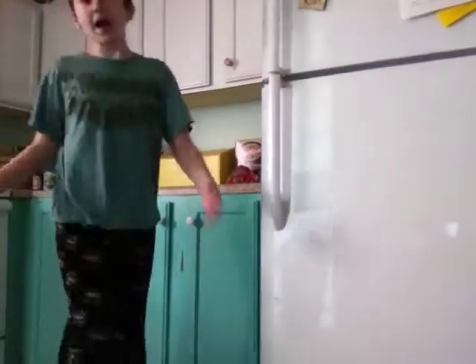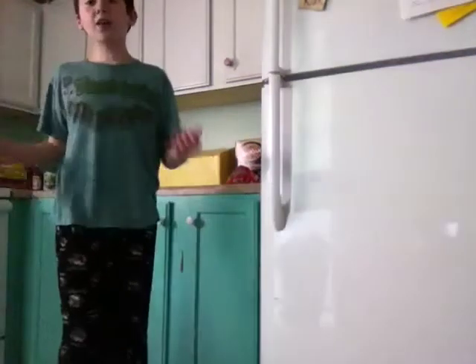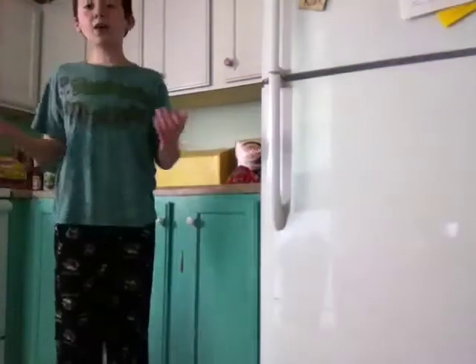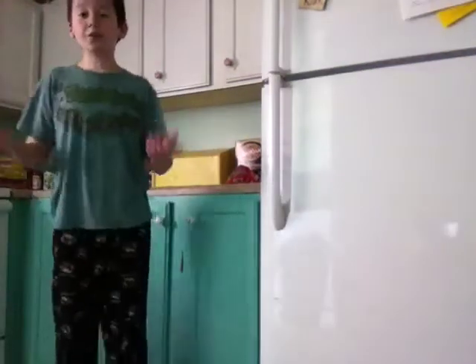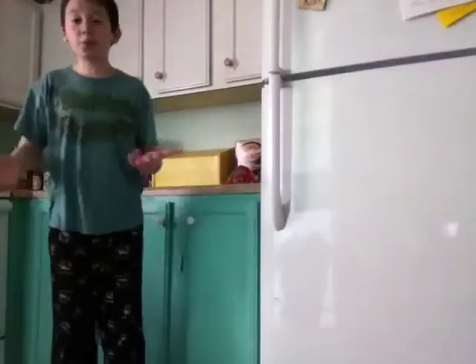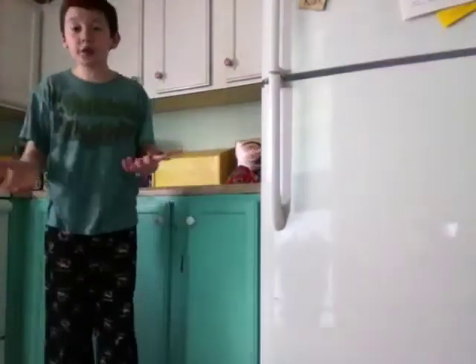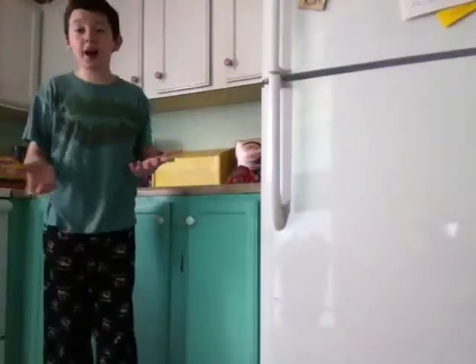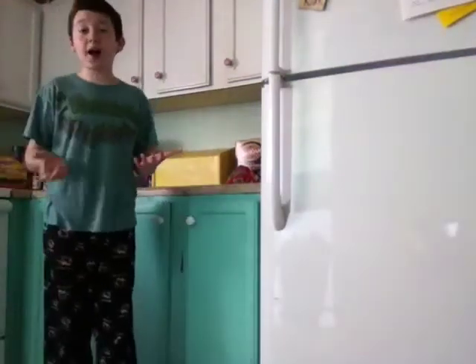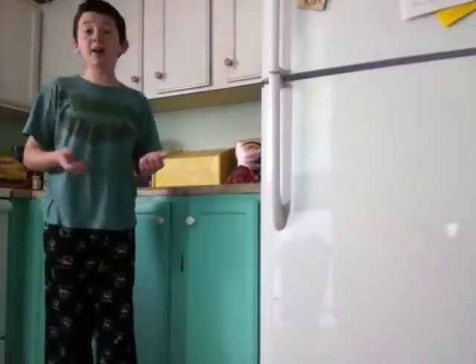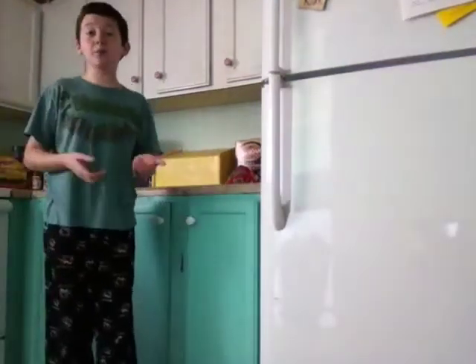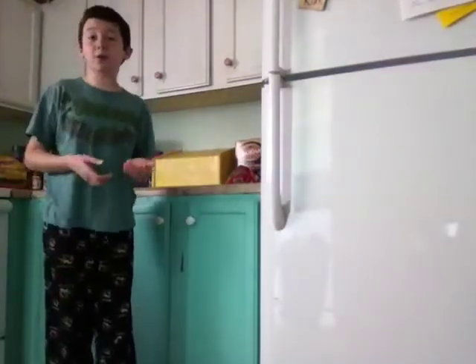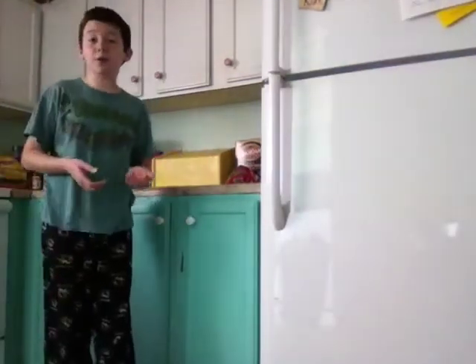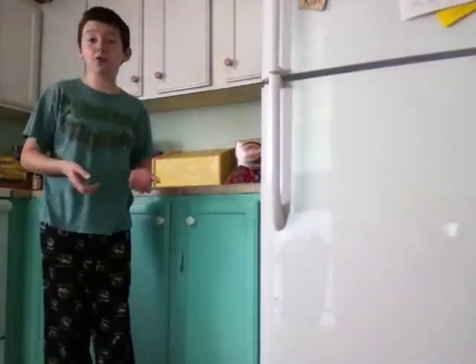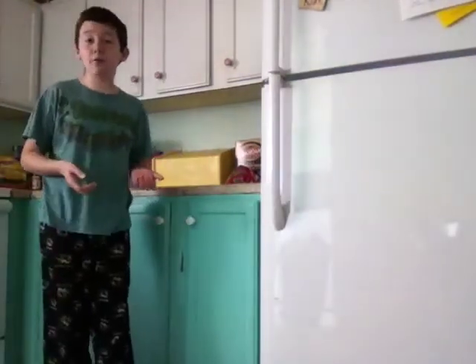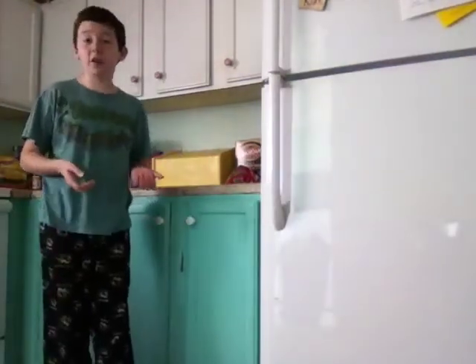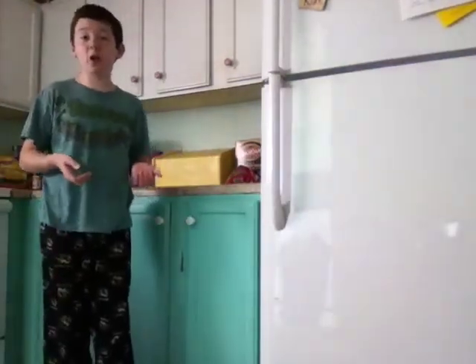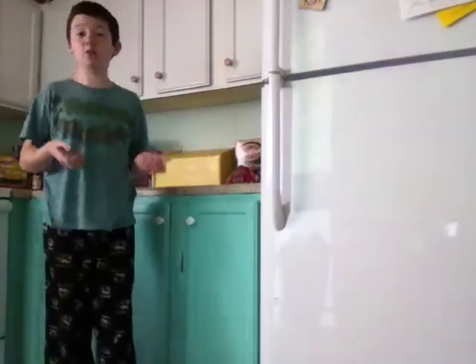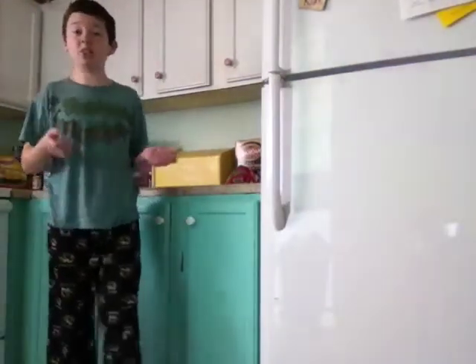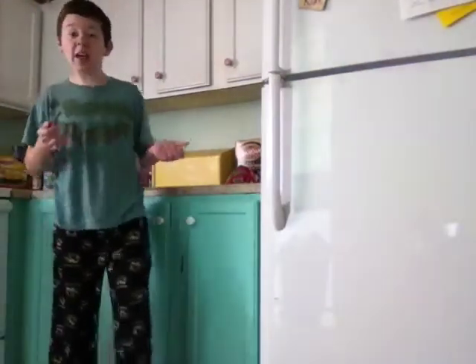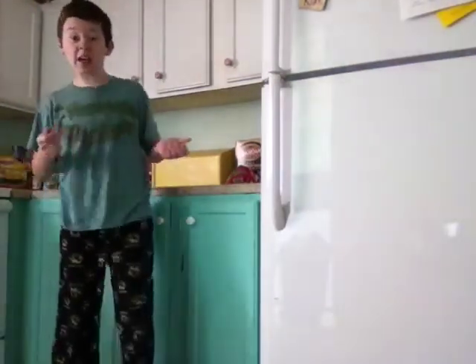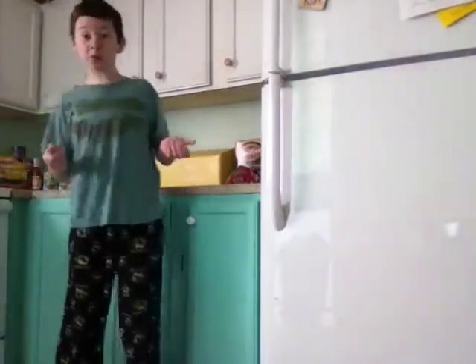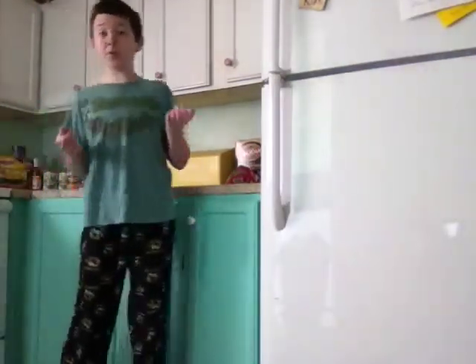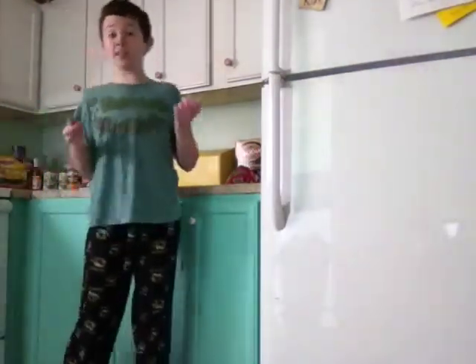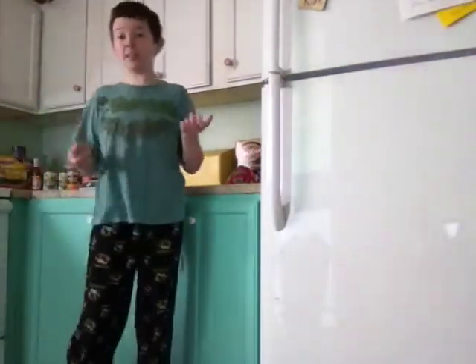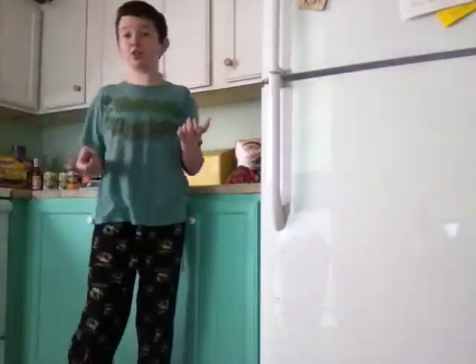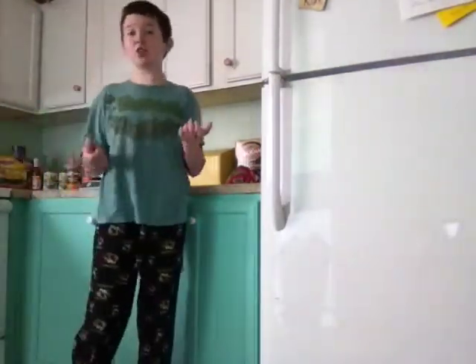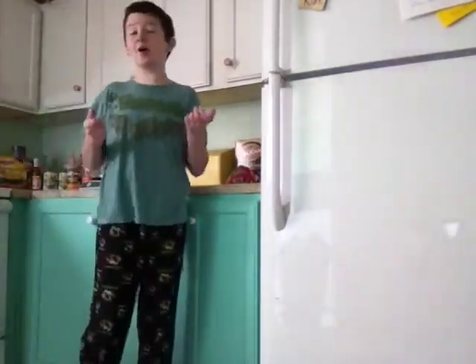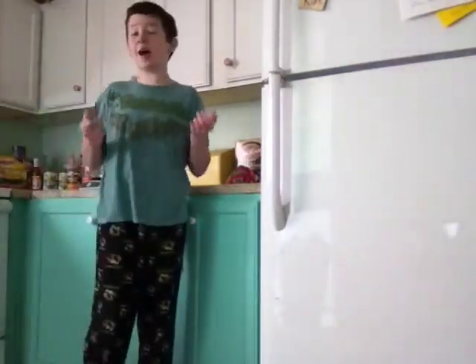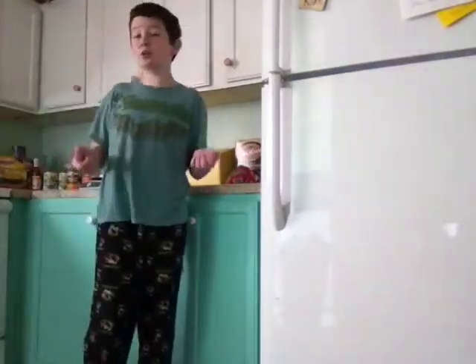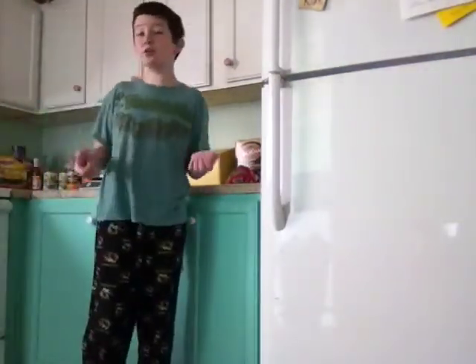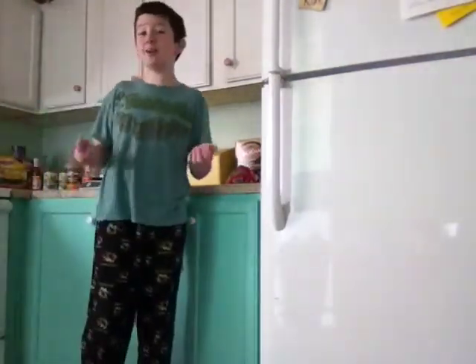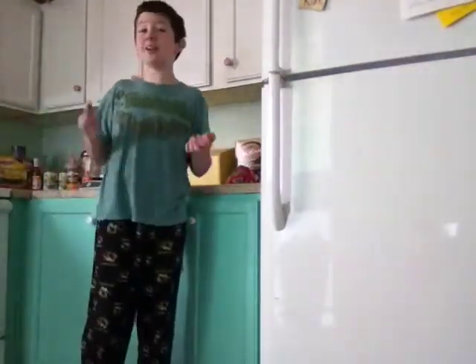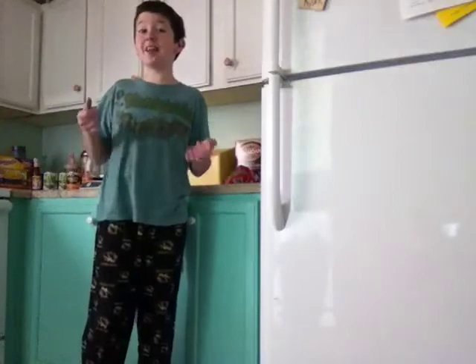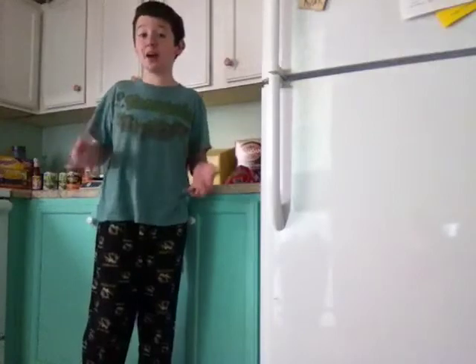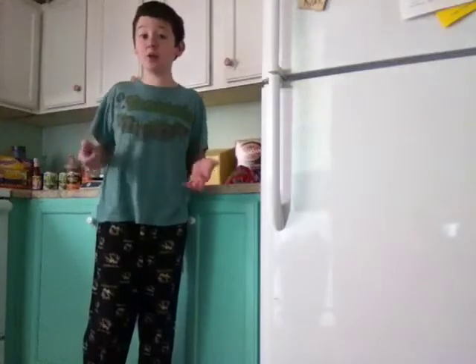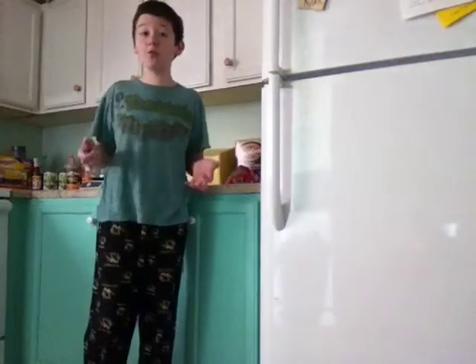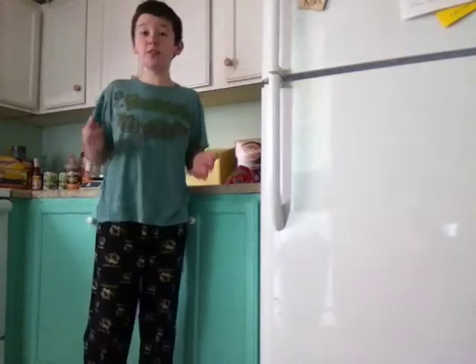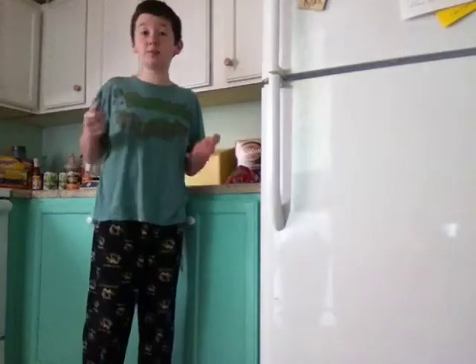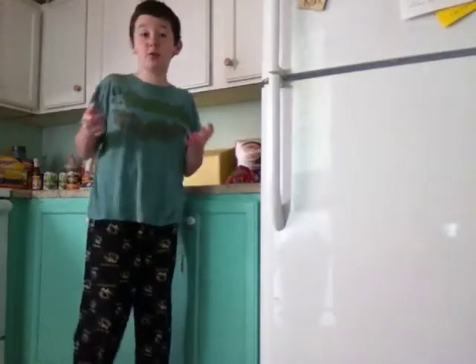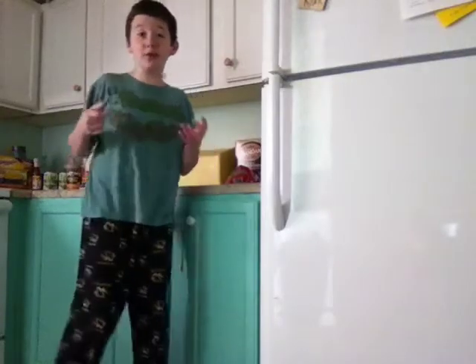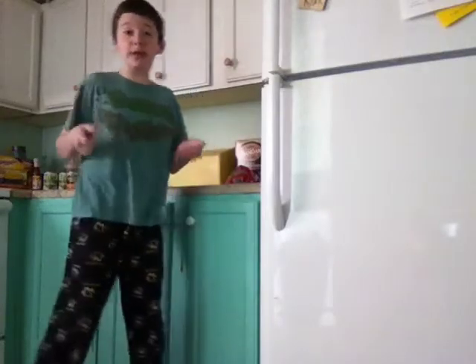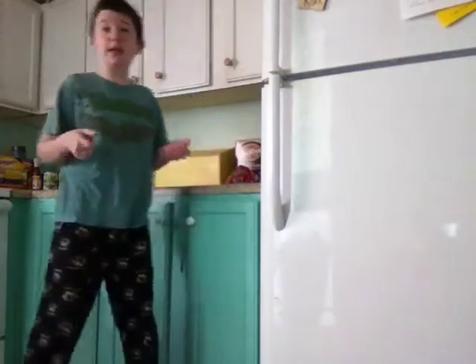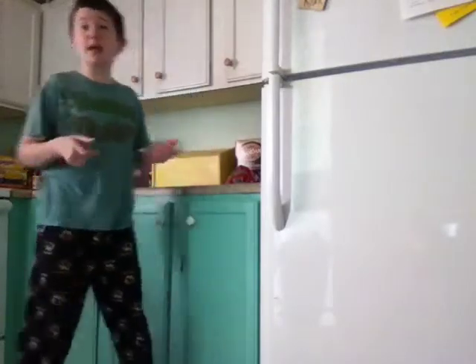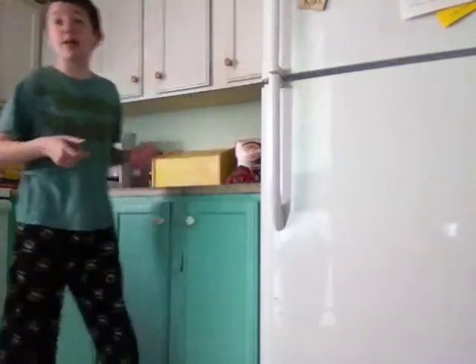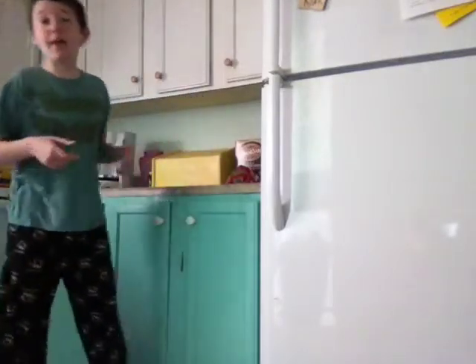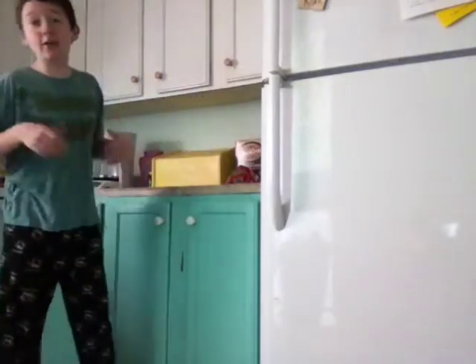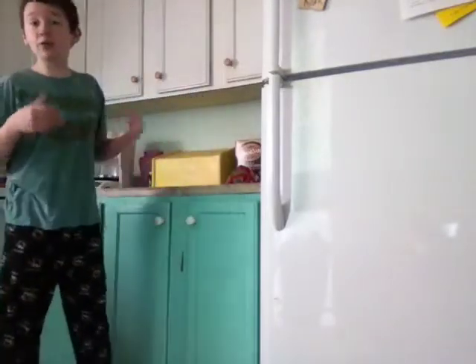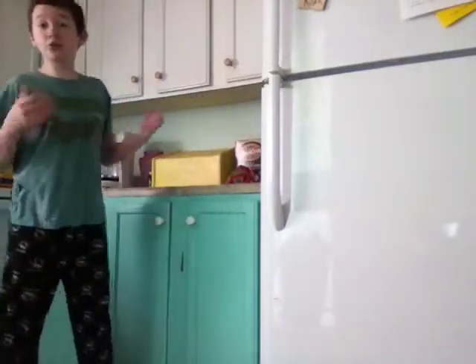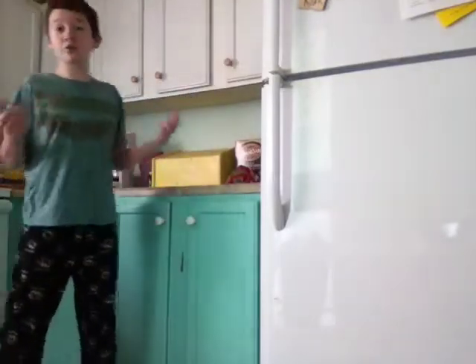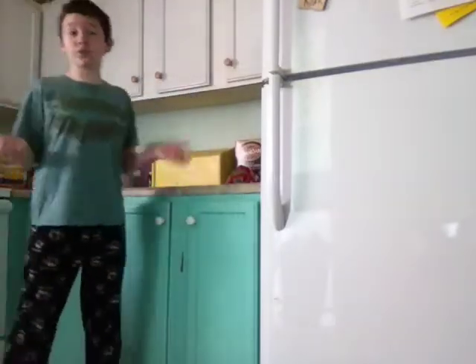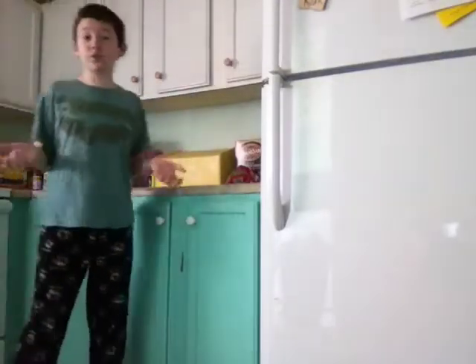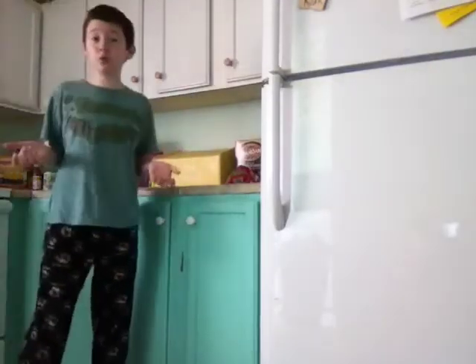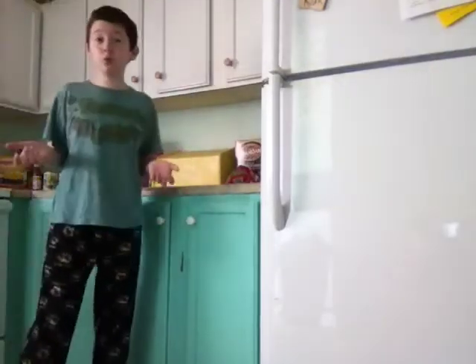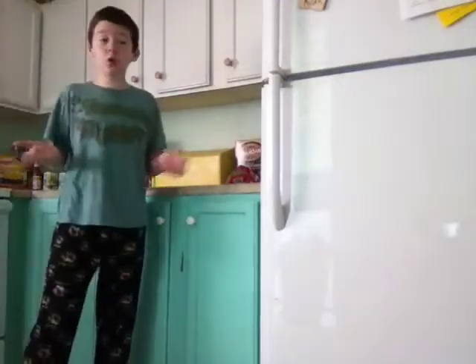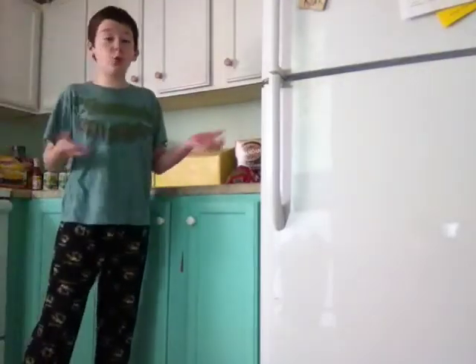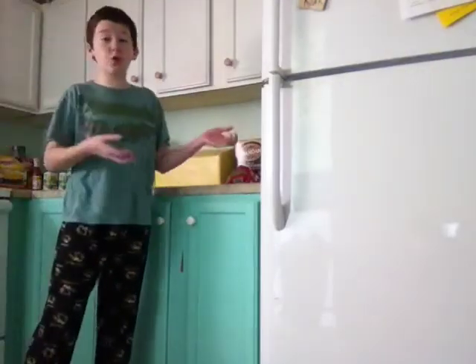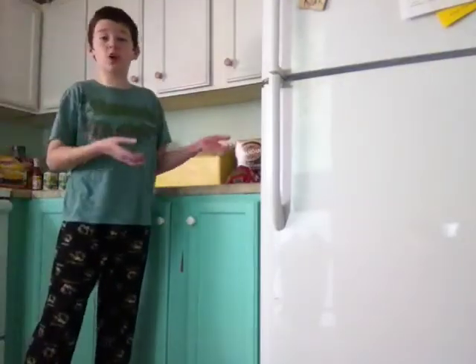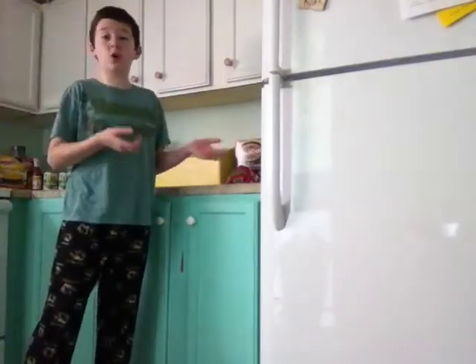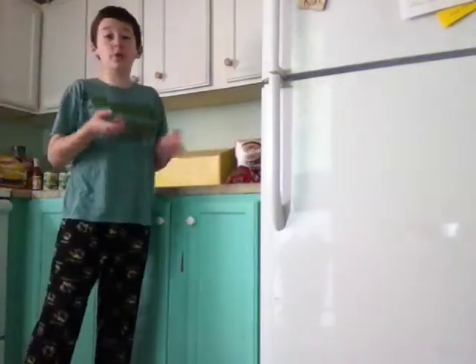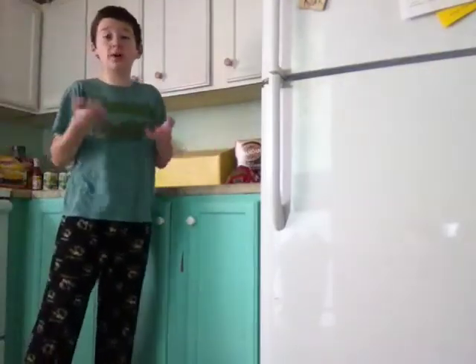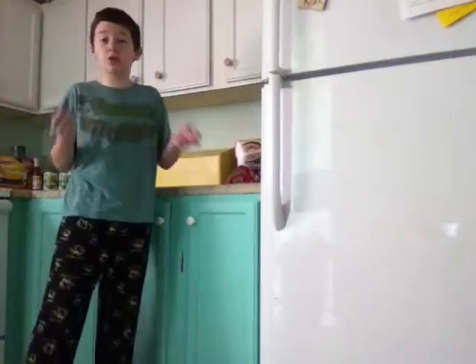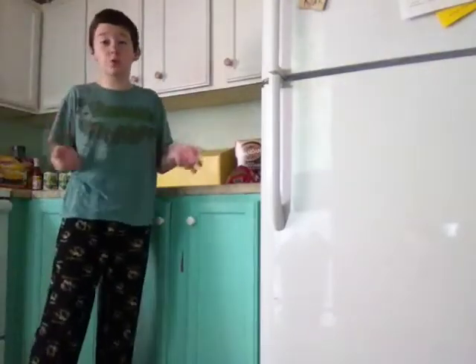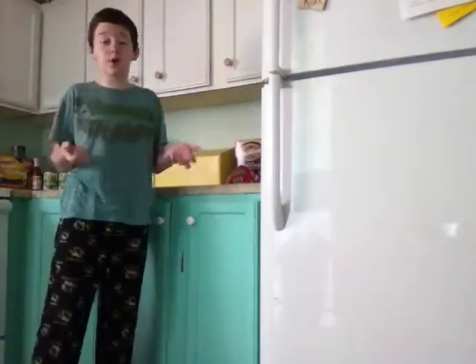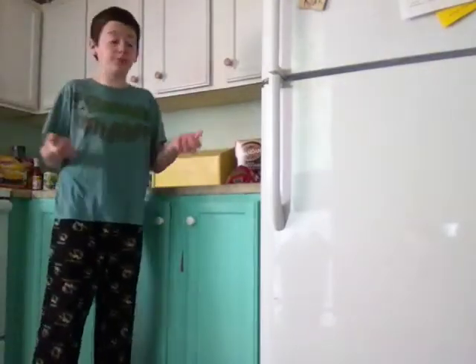Hello everyone, I am here with a new video and today I'm going to be teaching you how to make a healthy smoothie that you can use for school, work, or whatever you want.